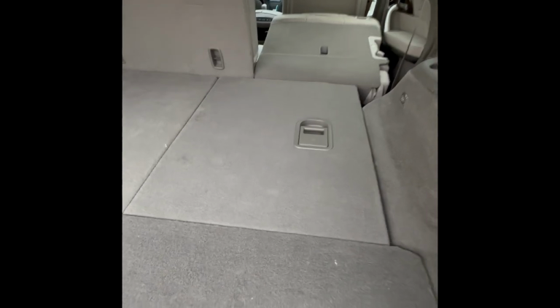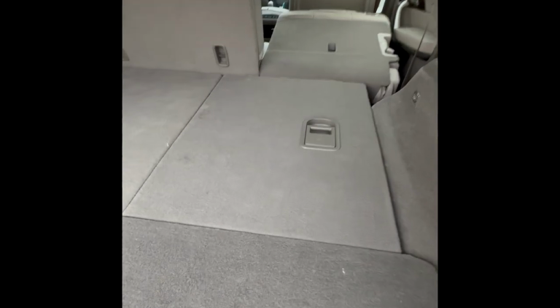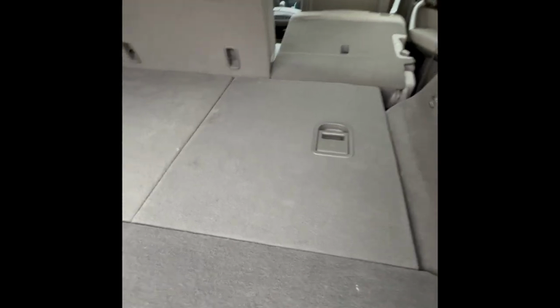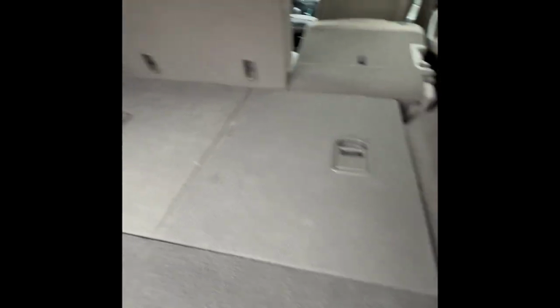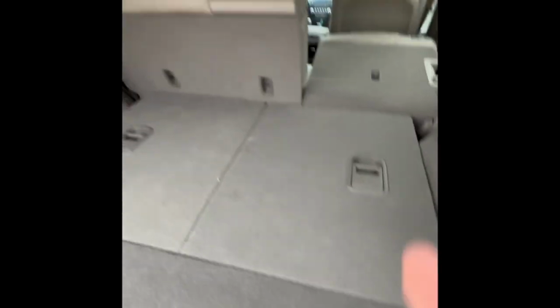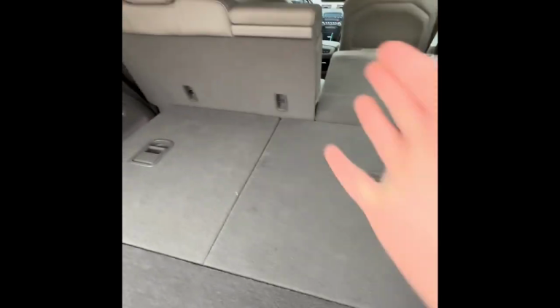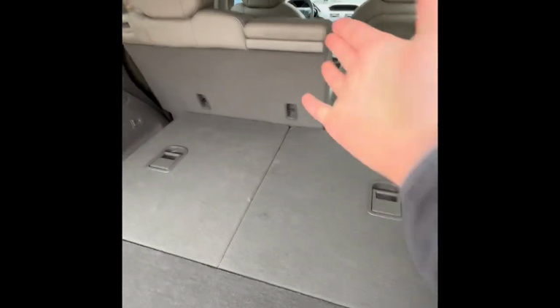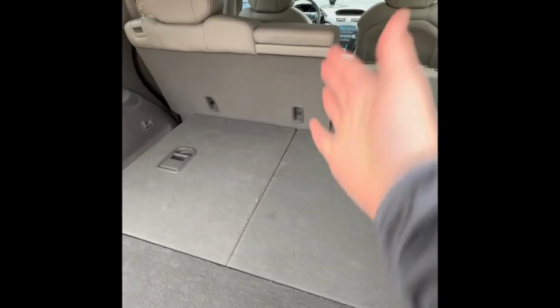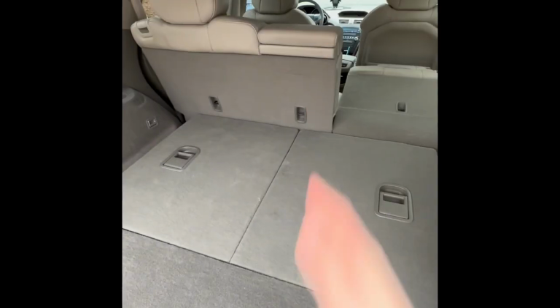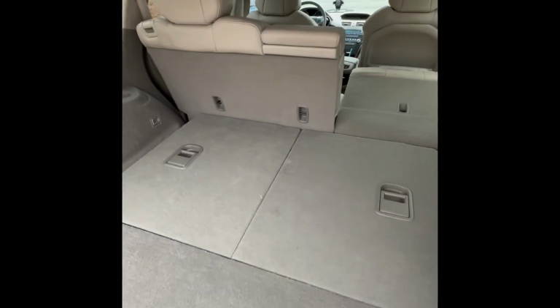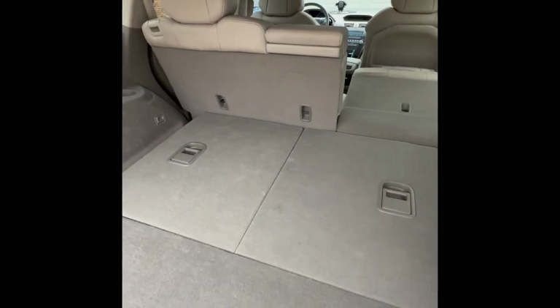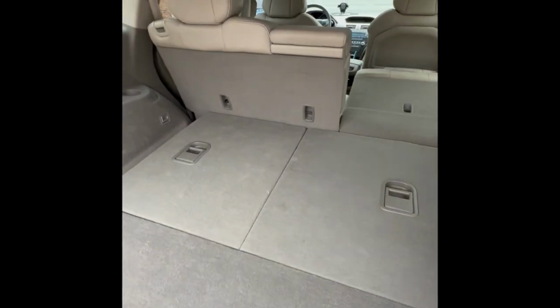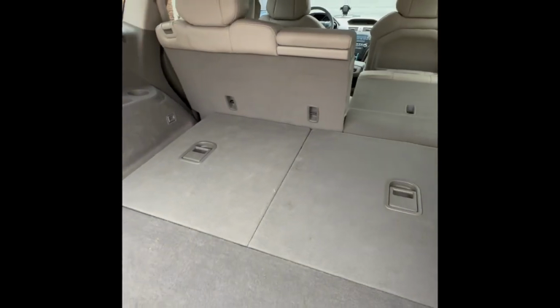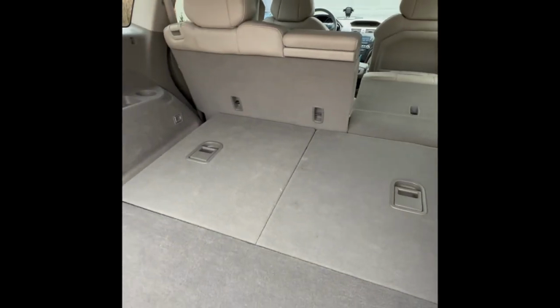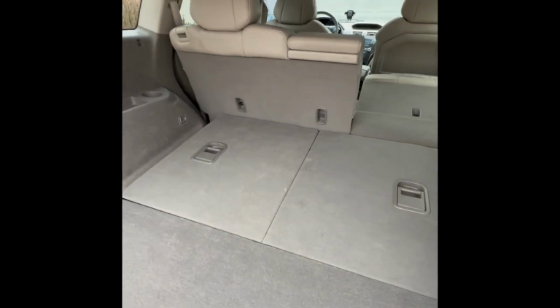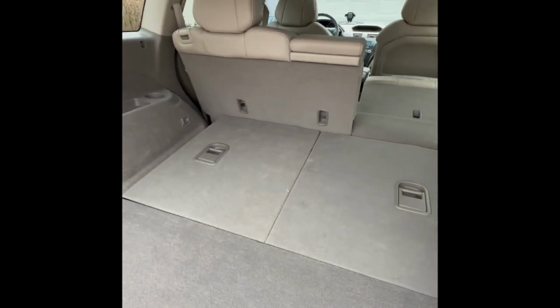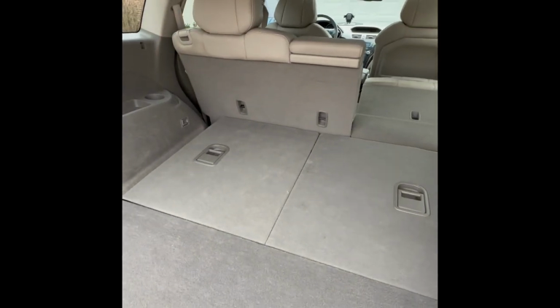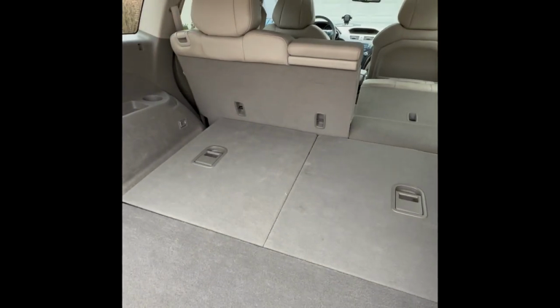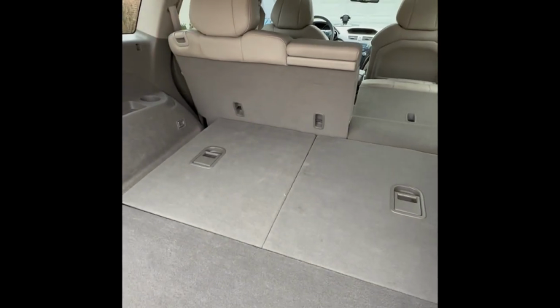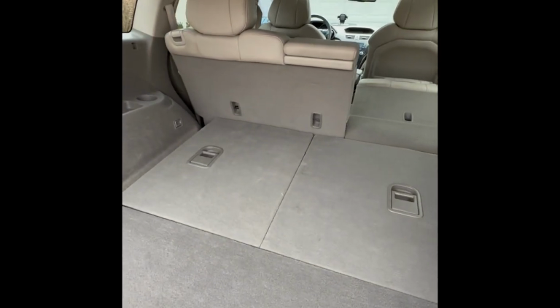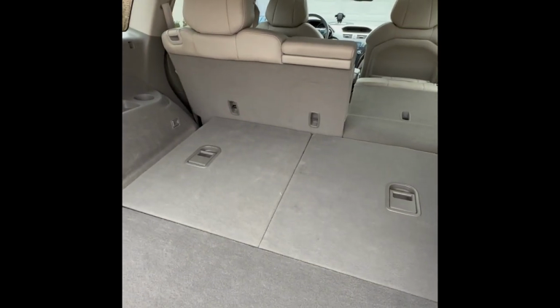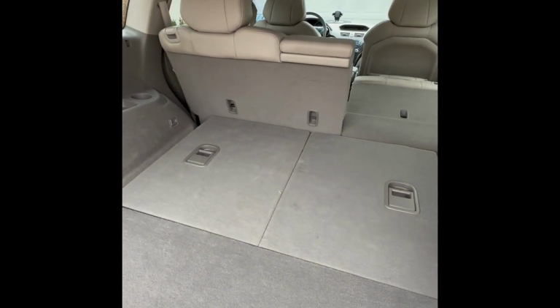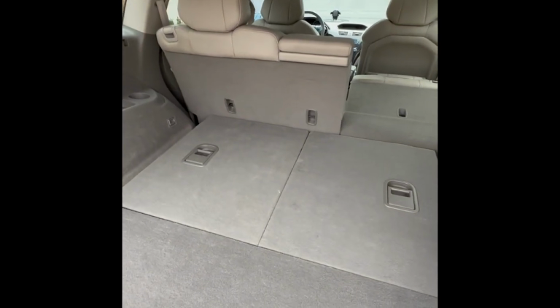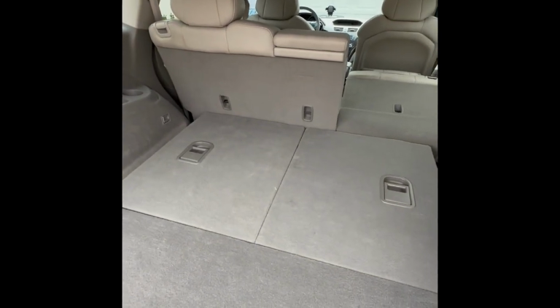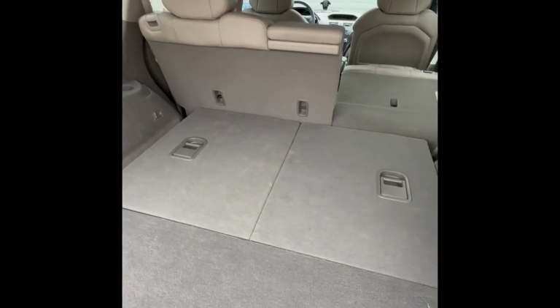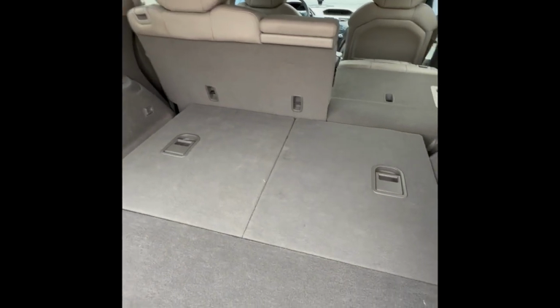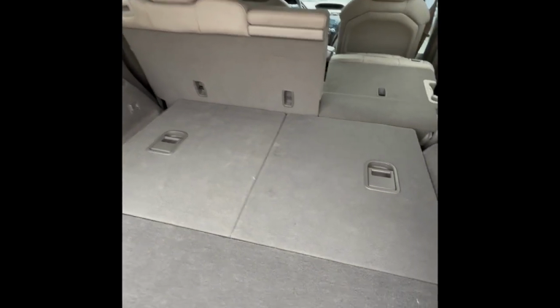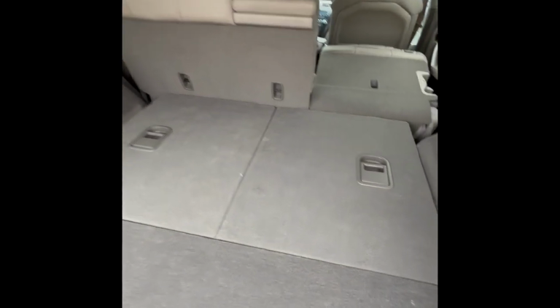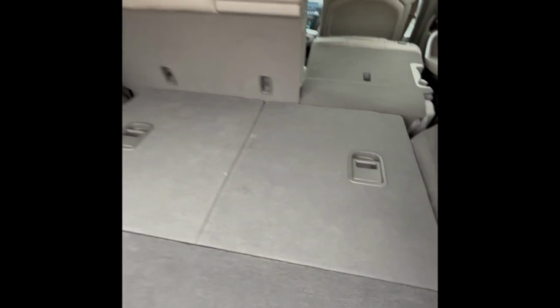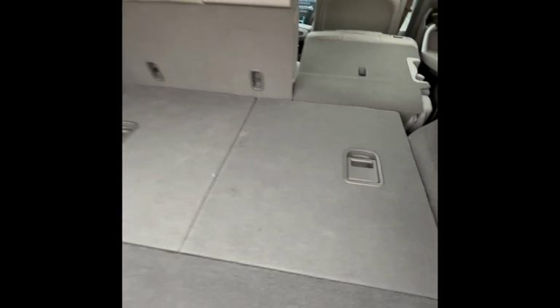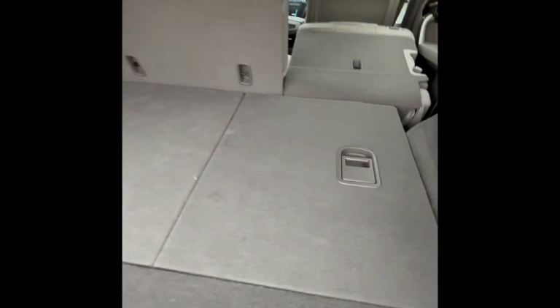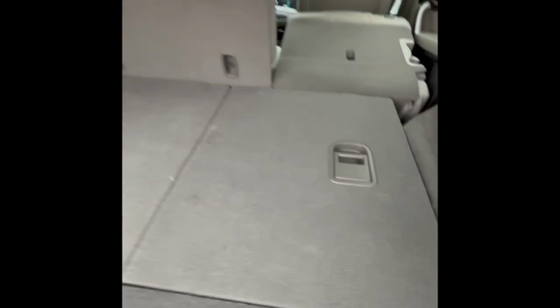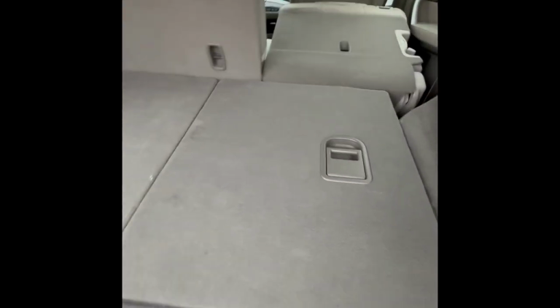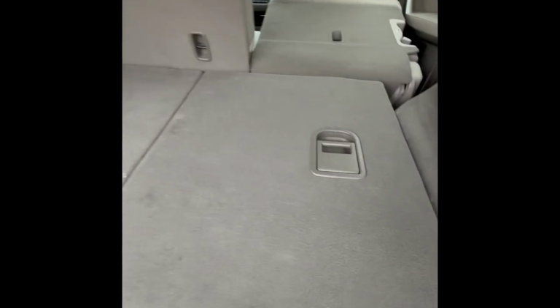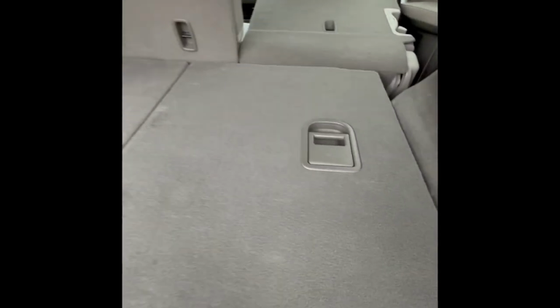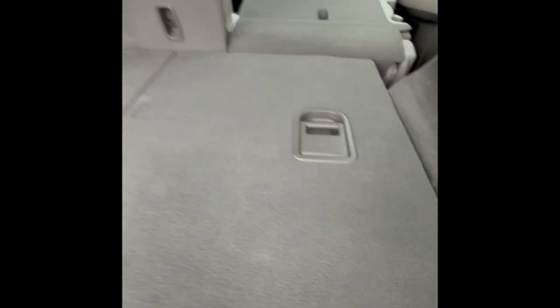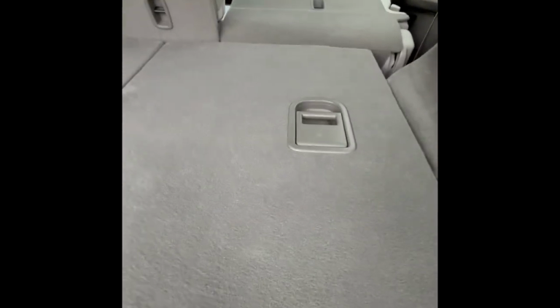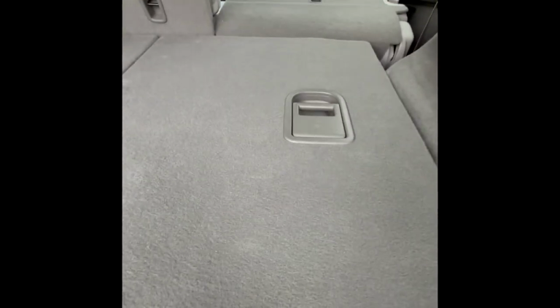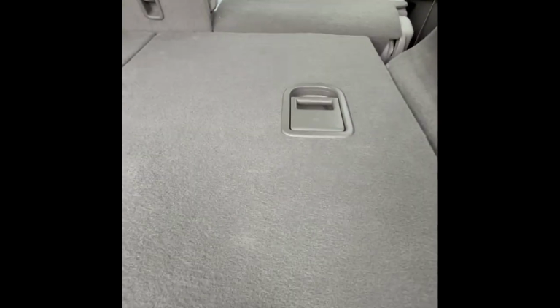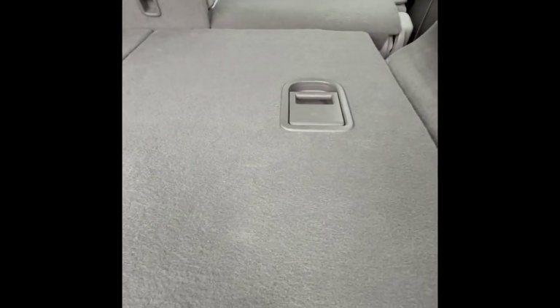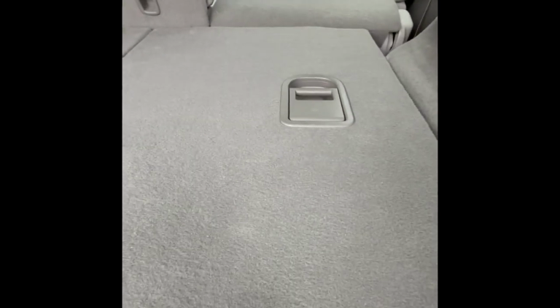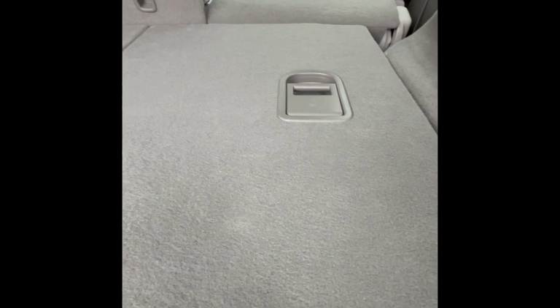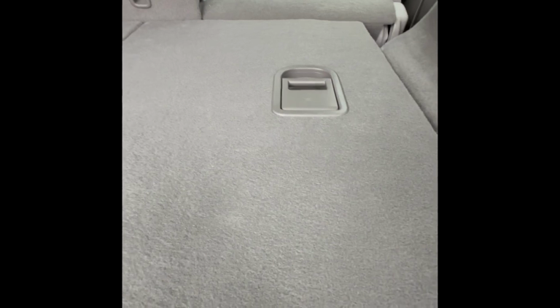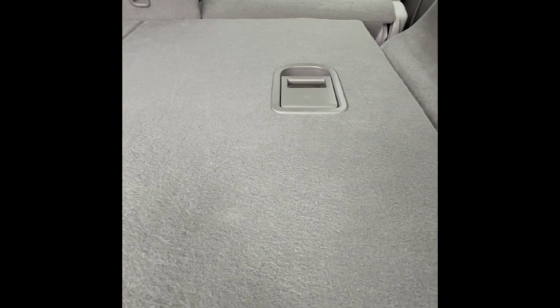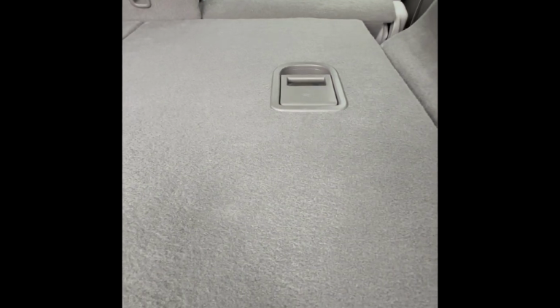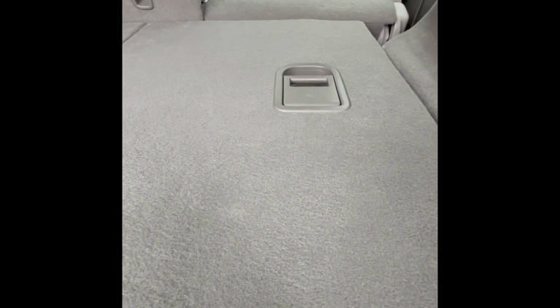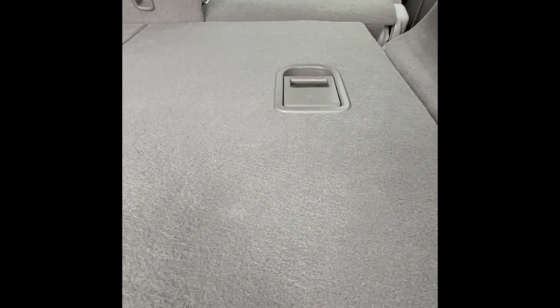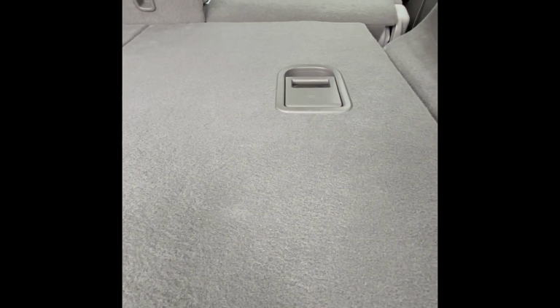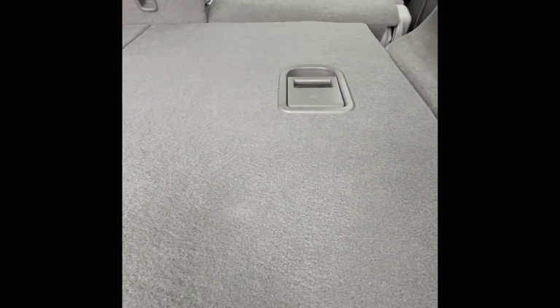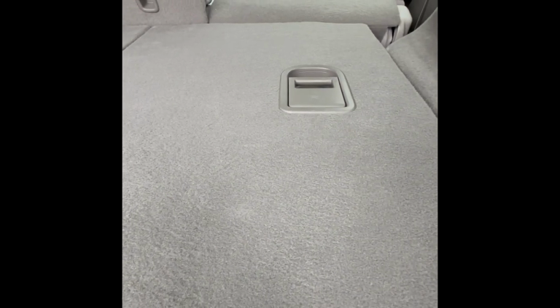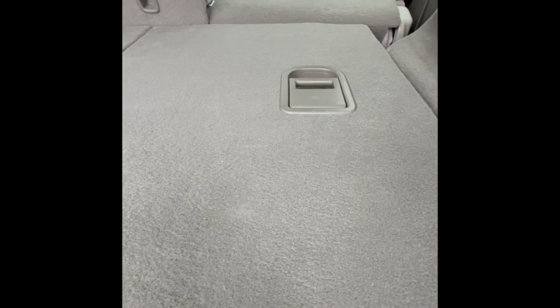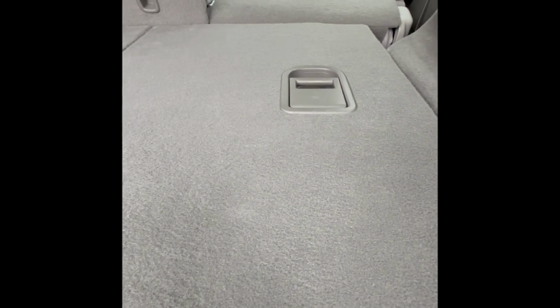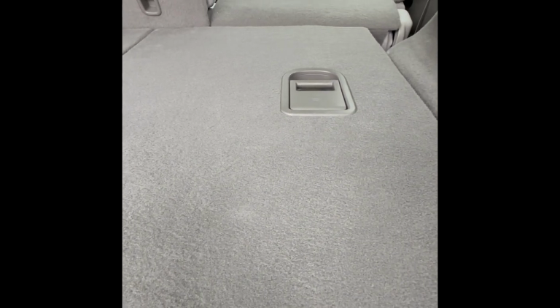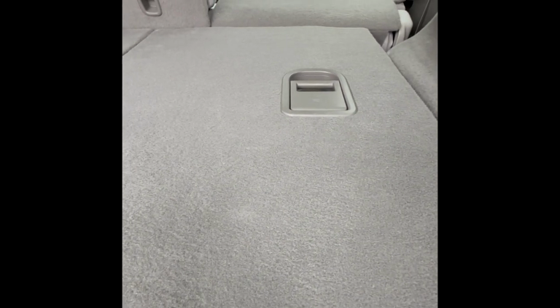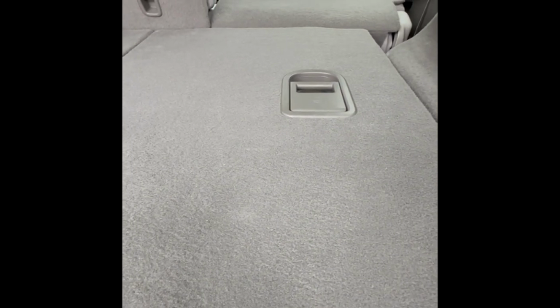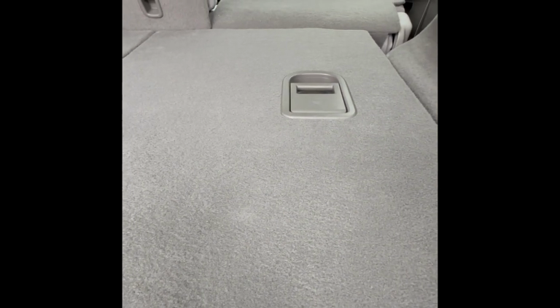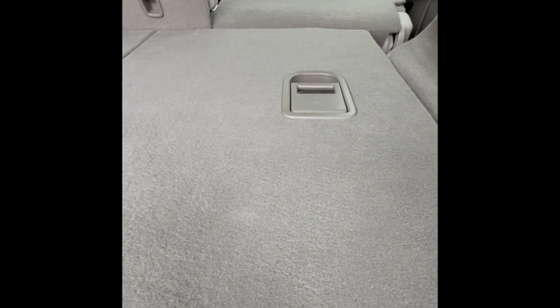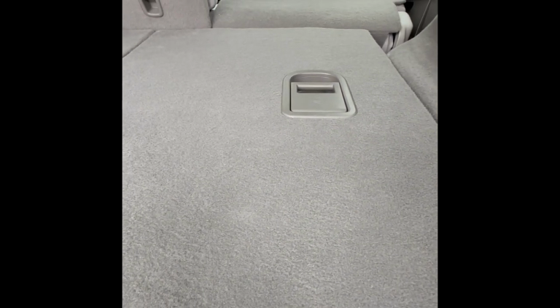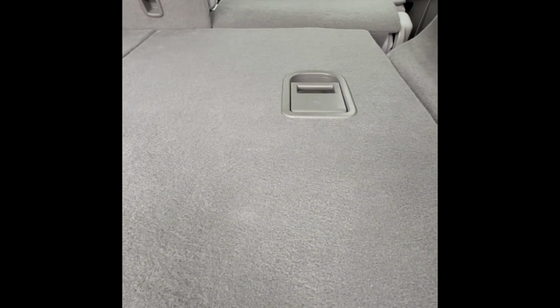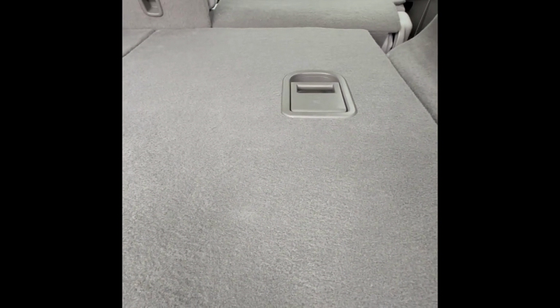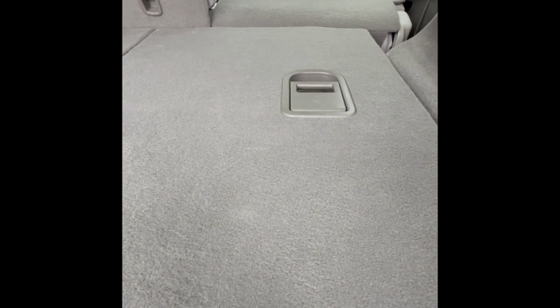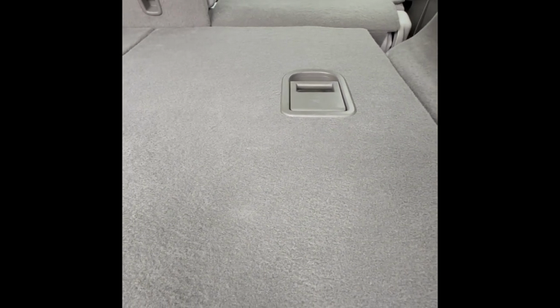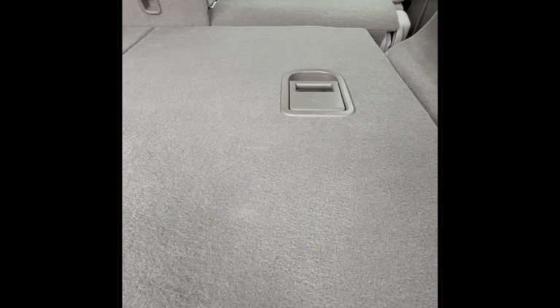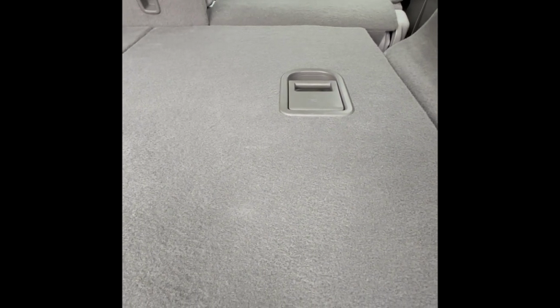I can't fold this seat down since there's a car seat right there, but I think this cargo room is pretty good.